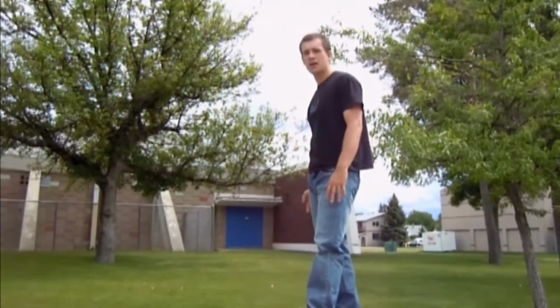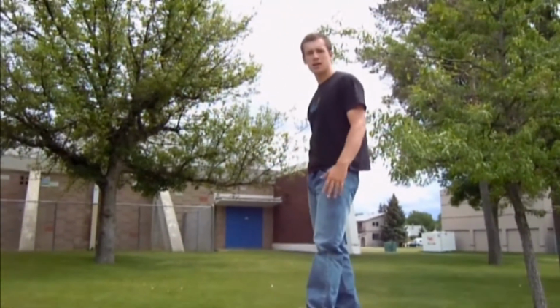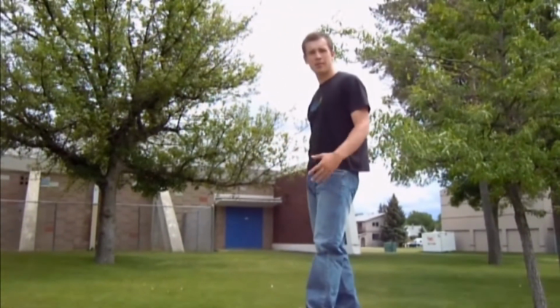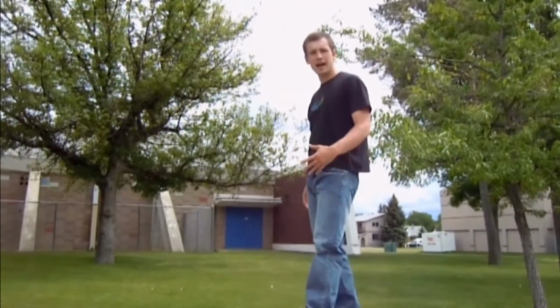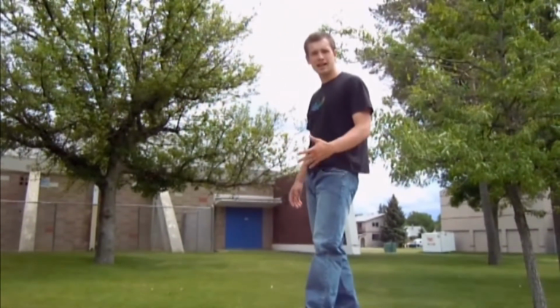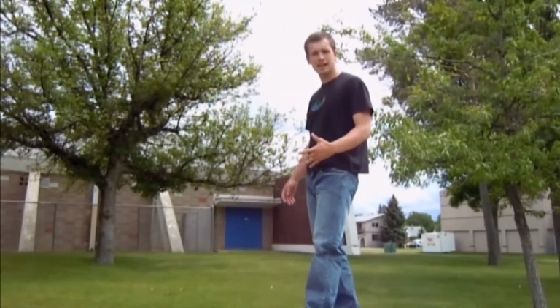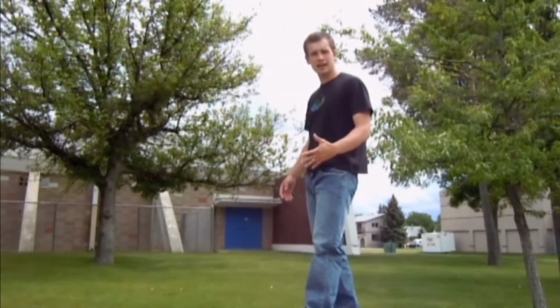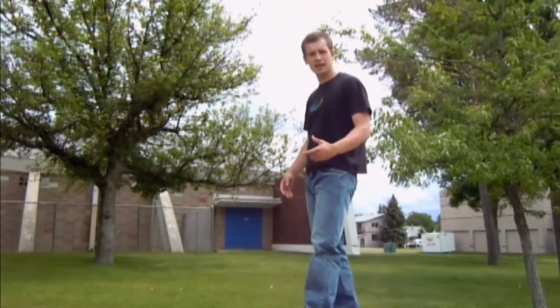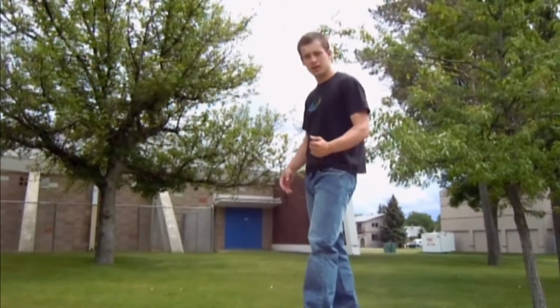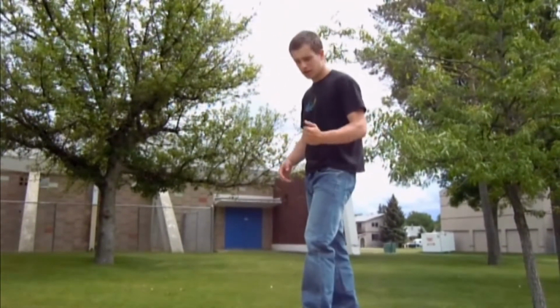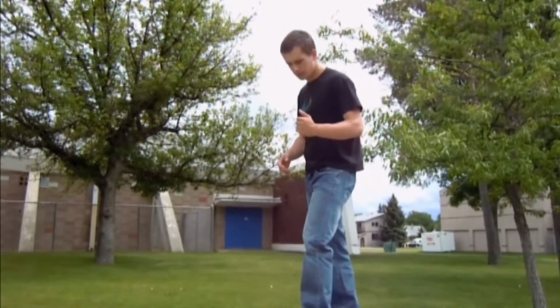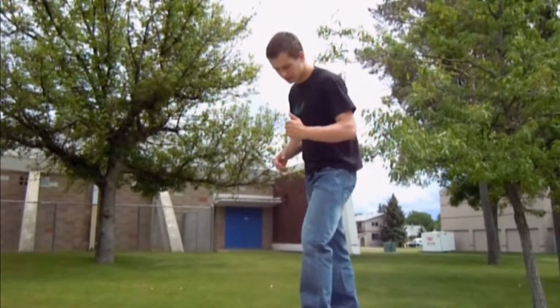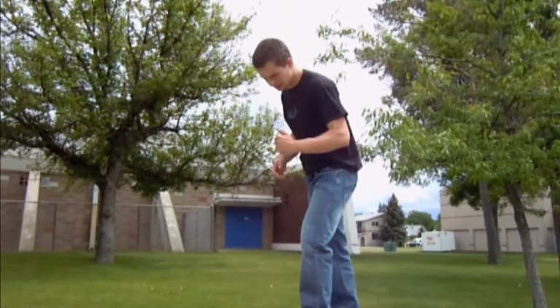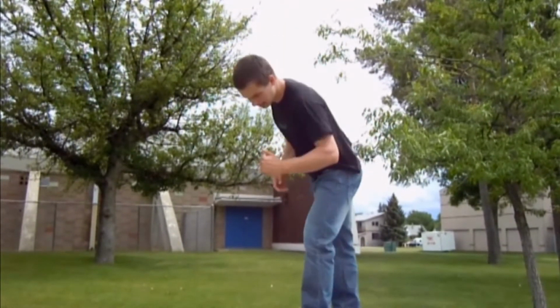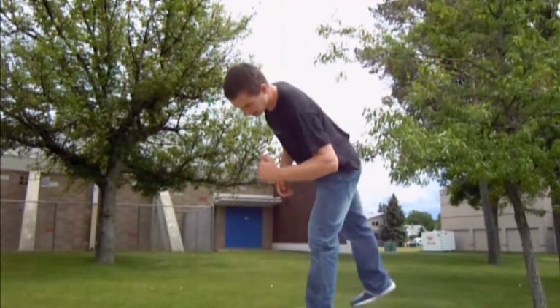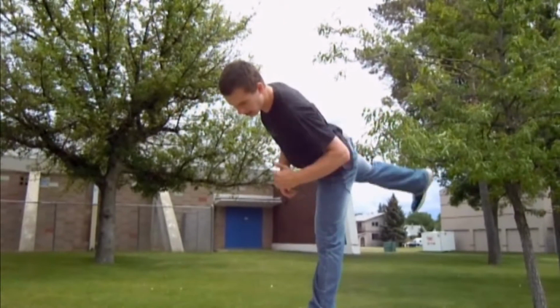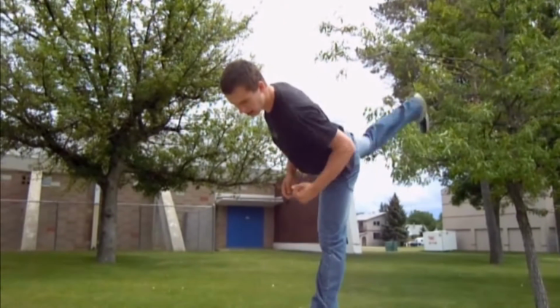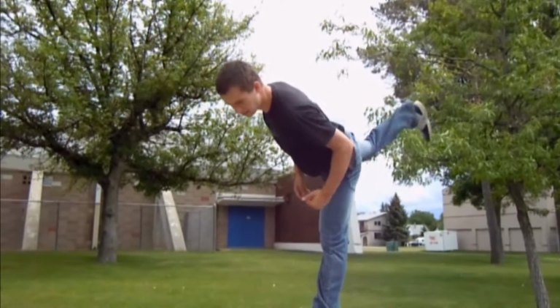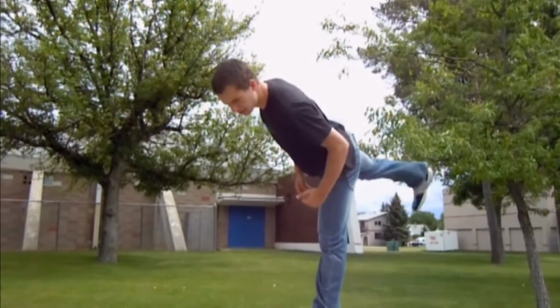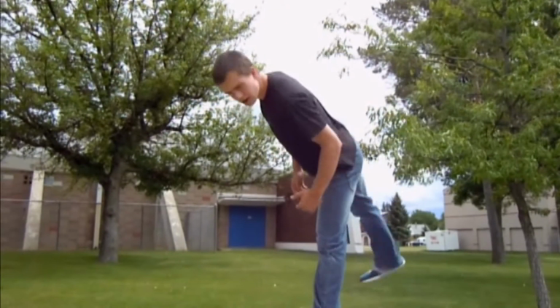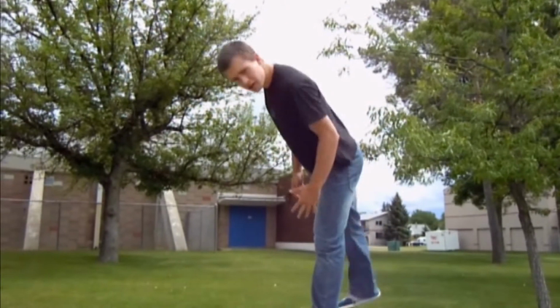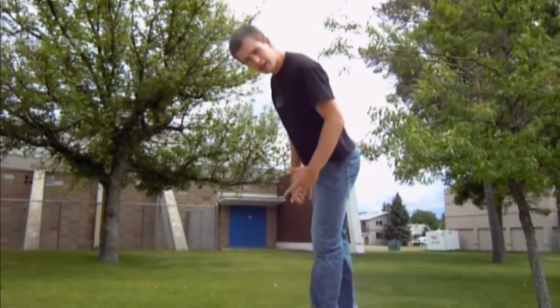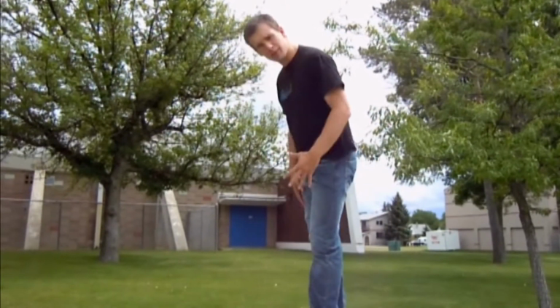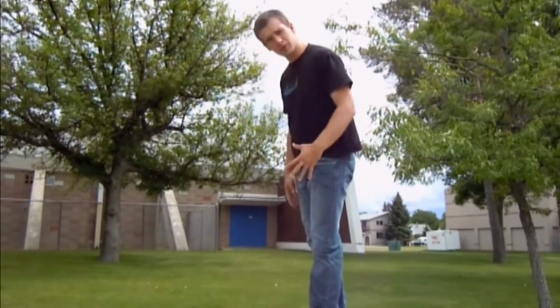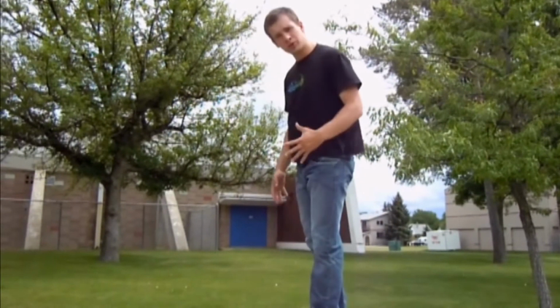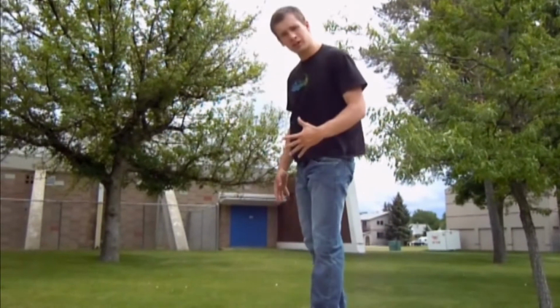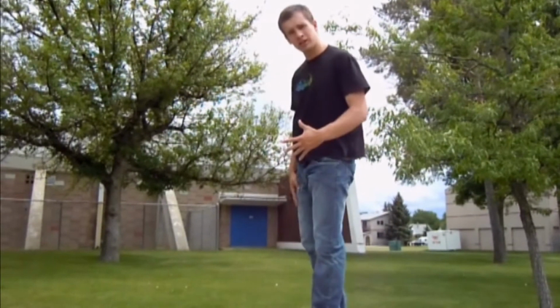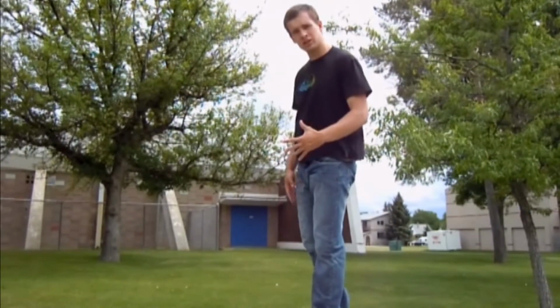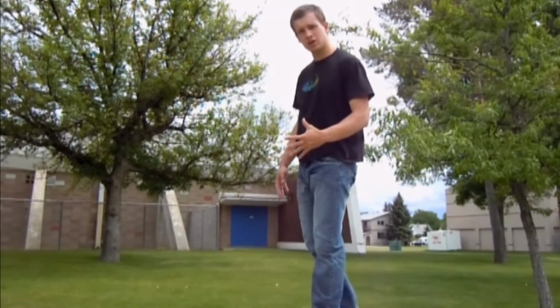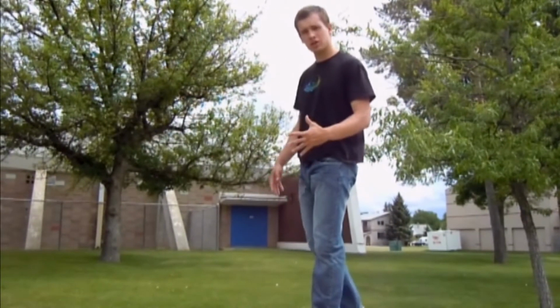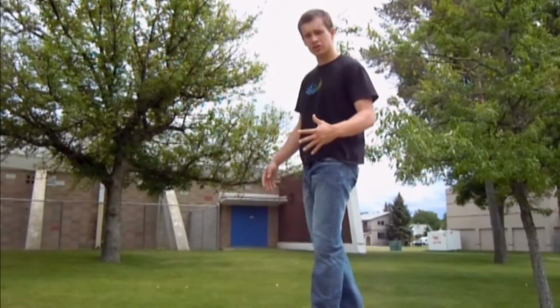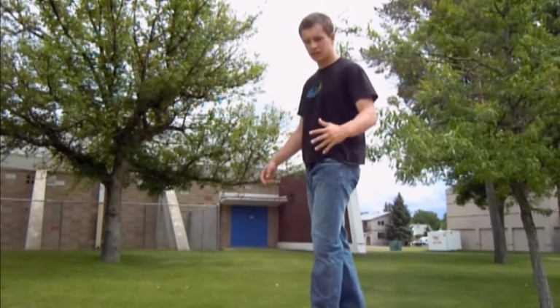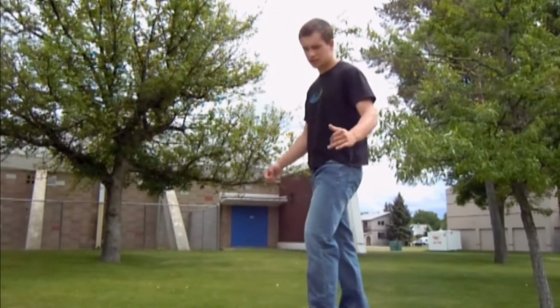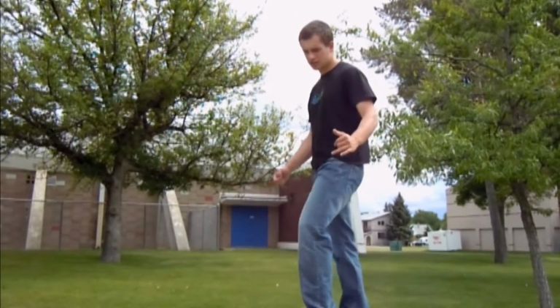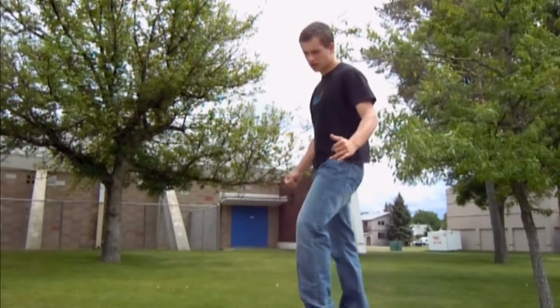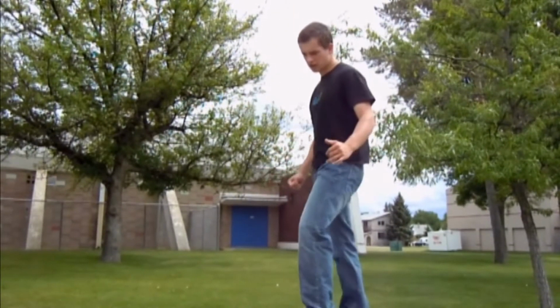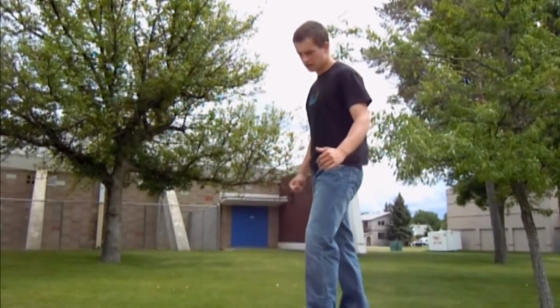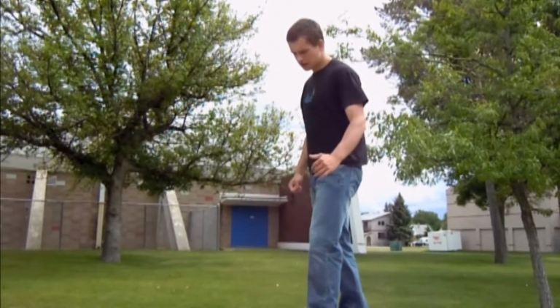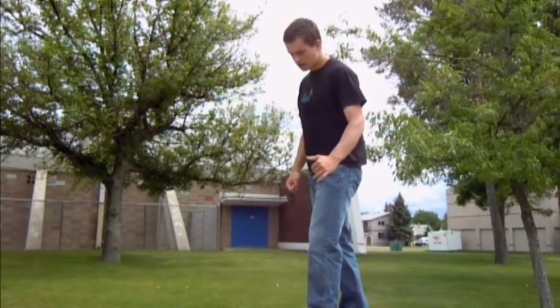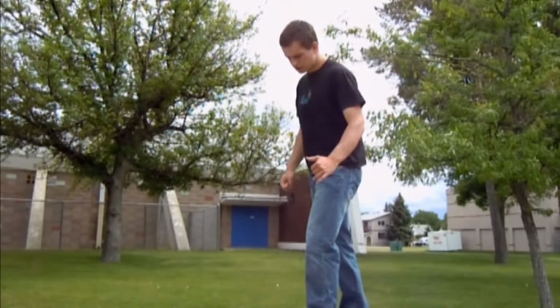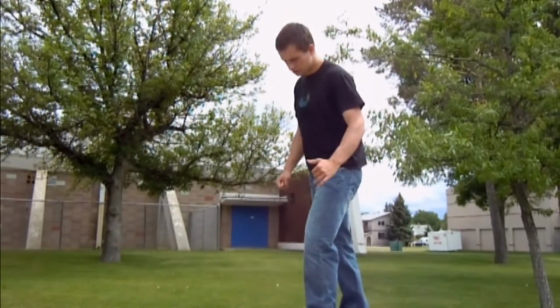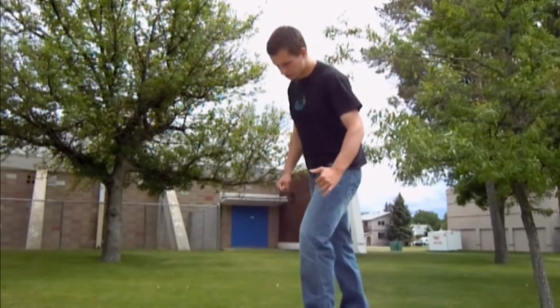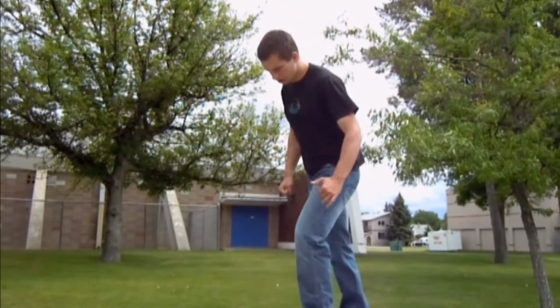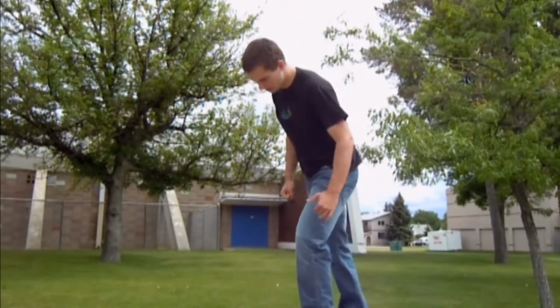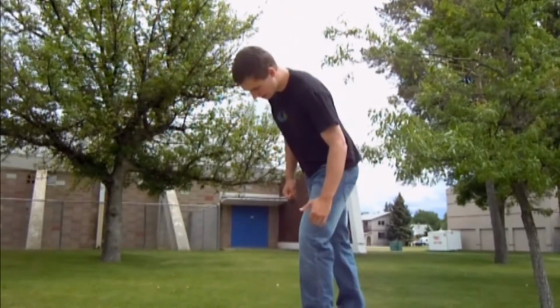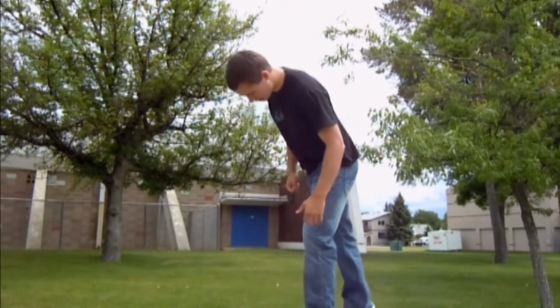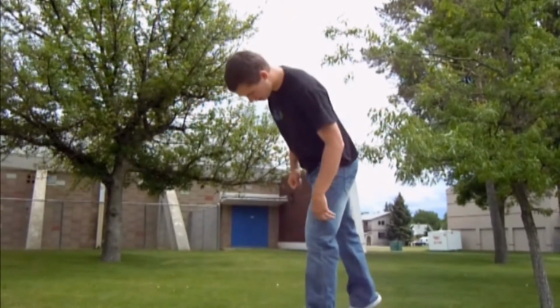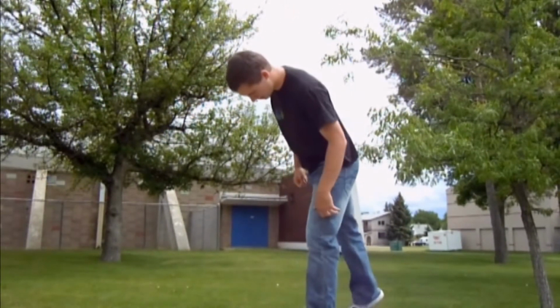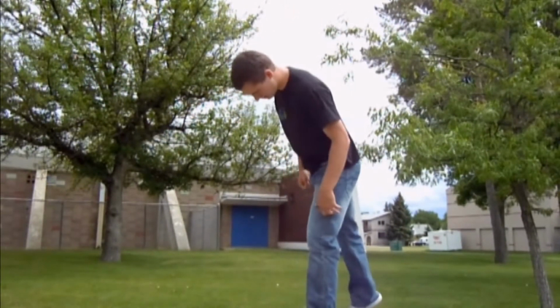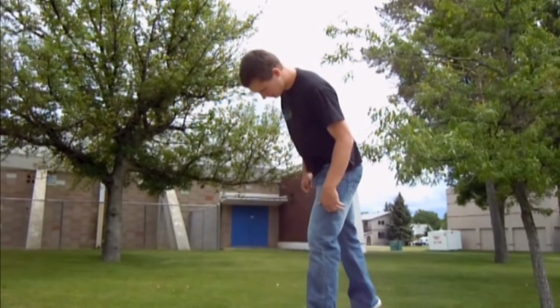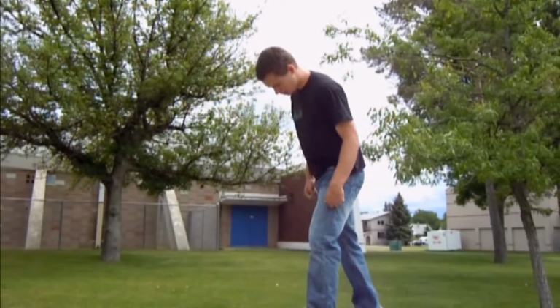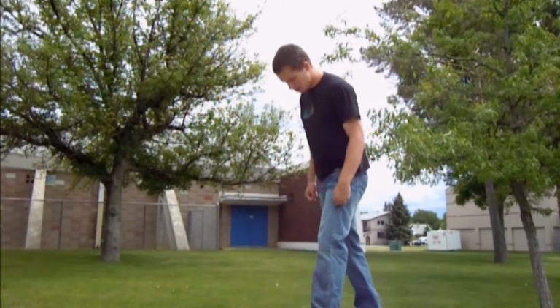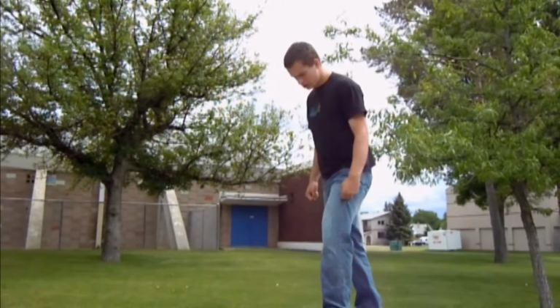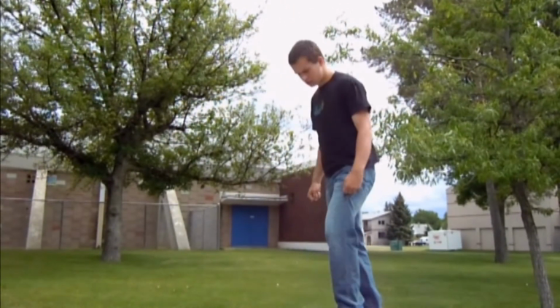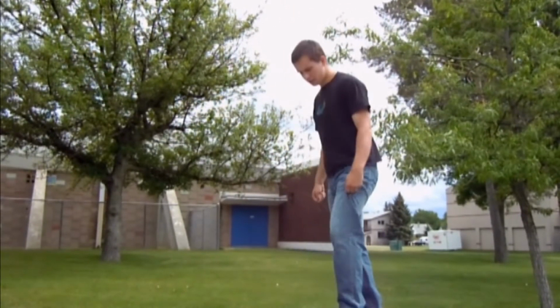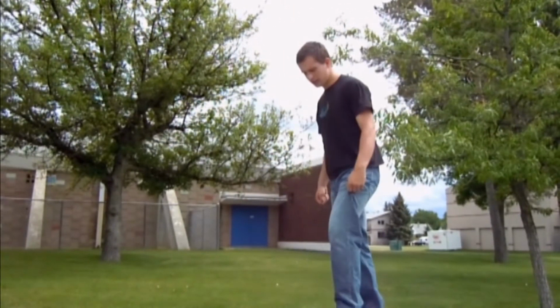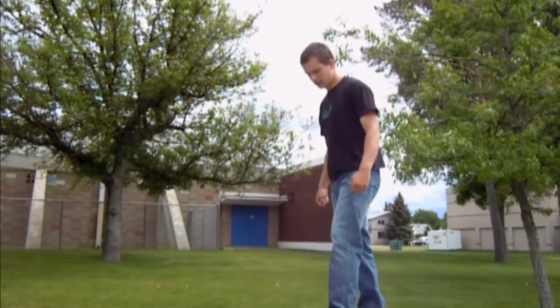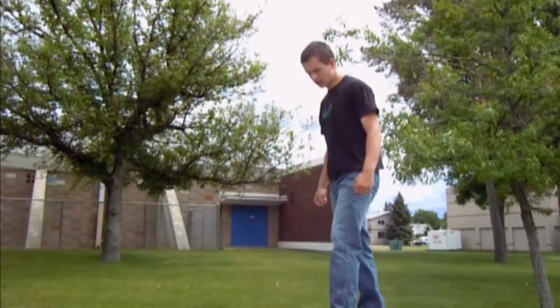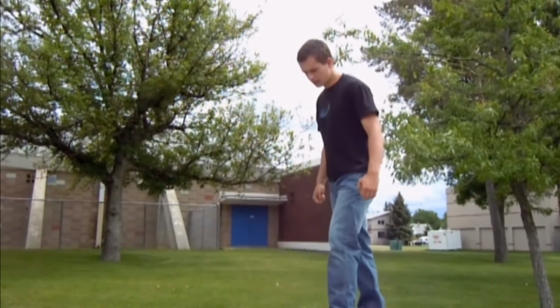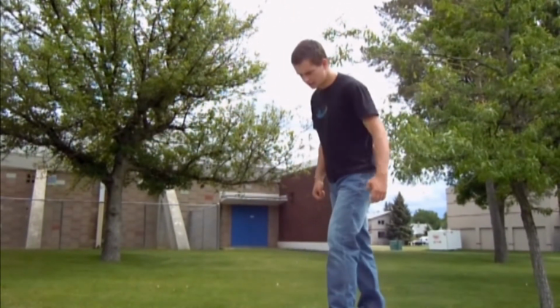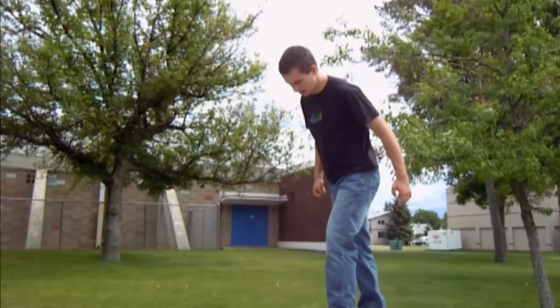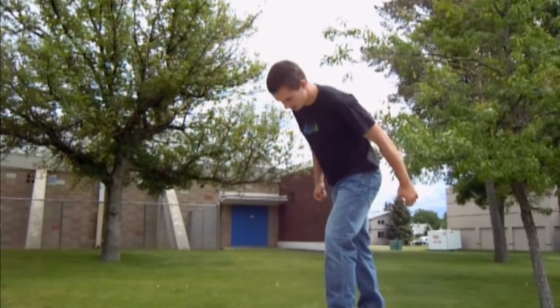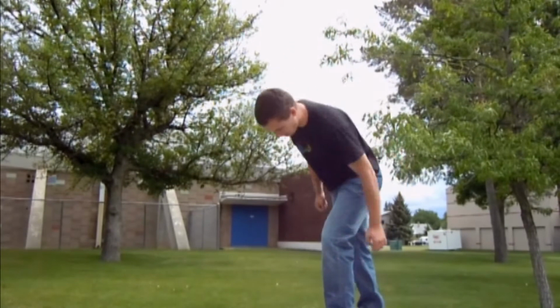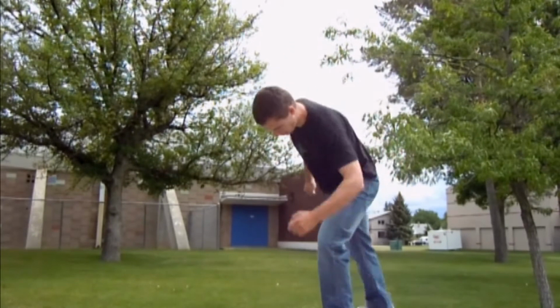For the back leg, you want to kick up. Keep it really strong, really solid. So in combination, you should be able to get lots of height.